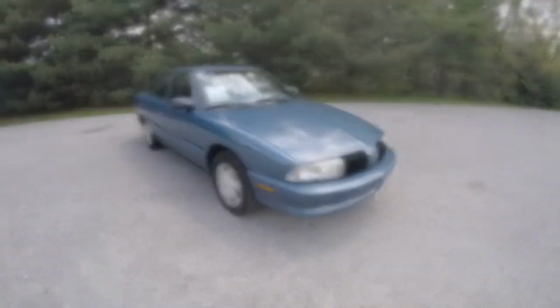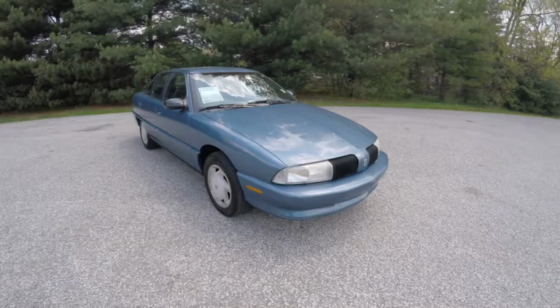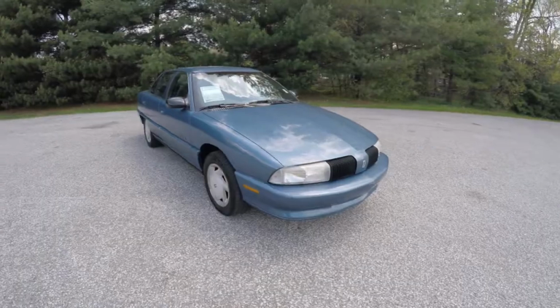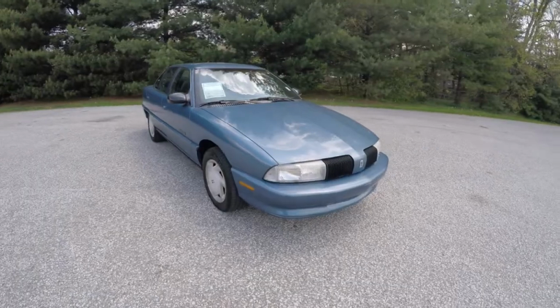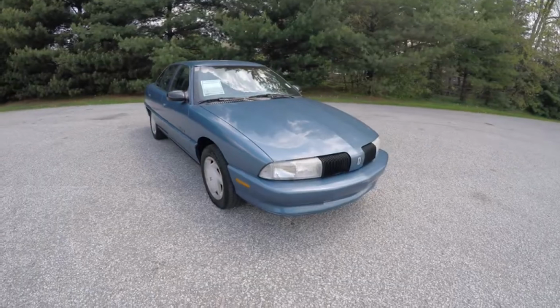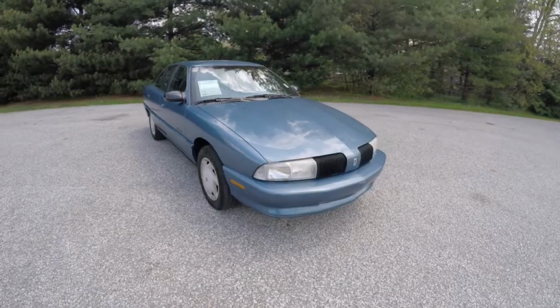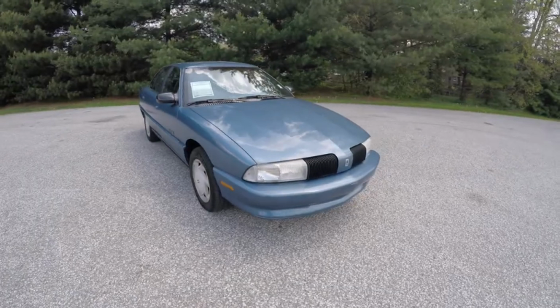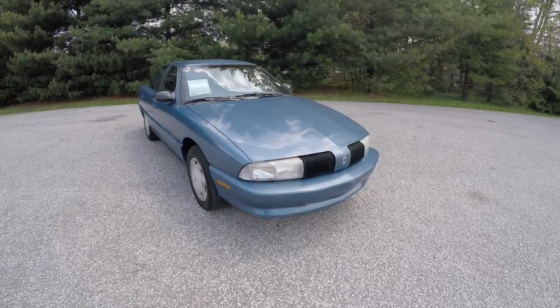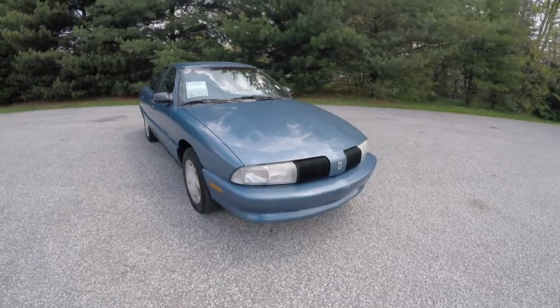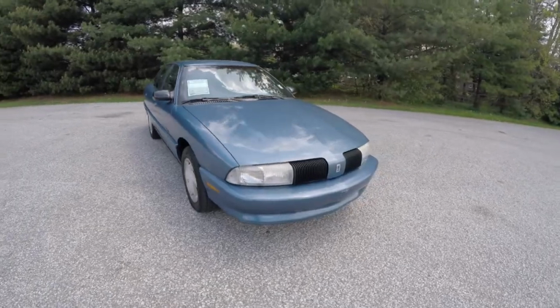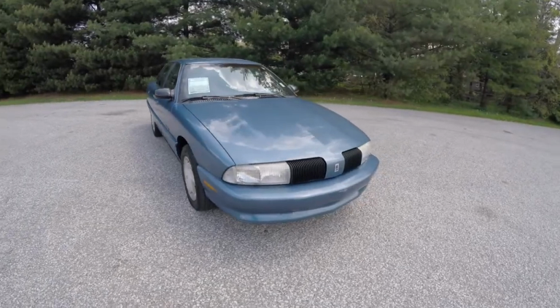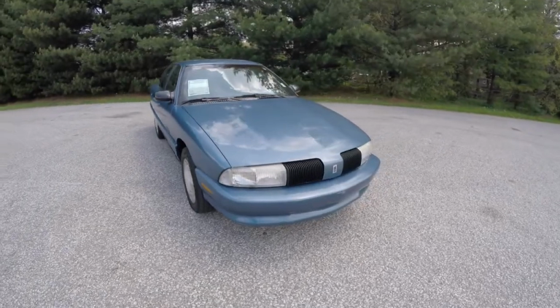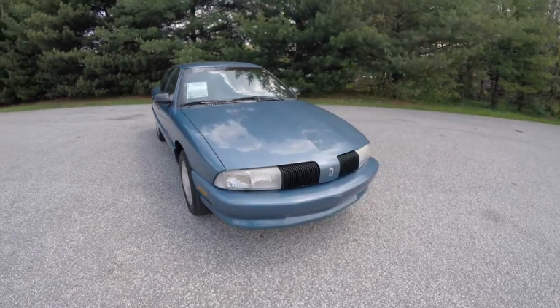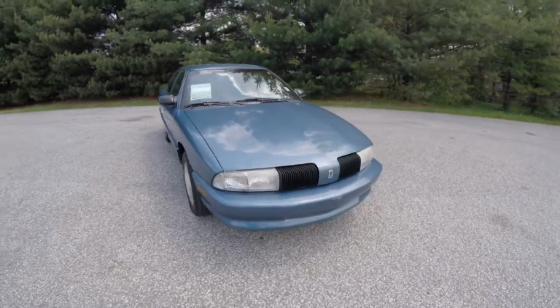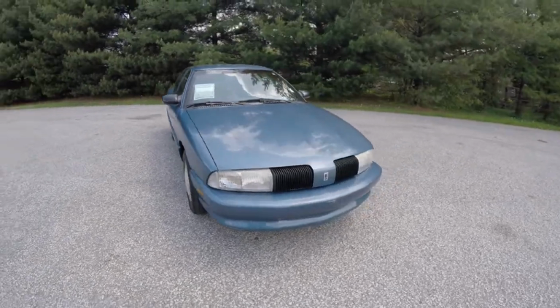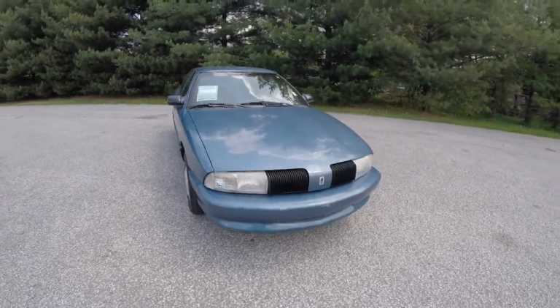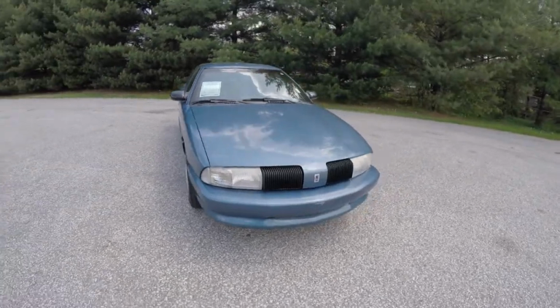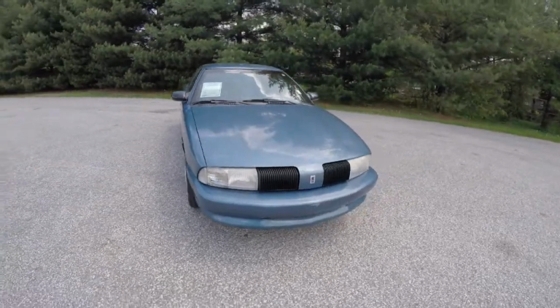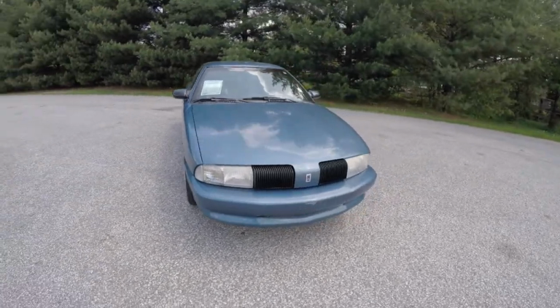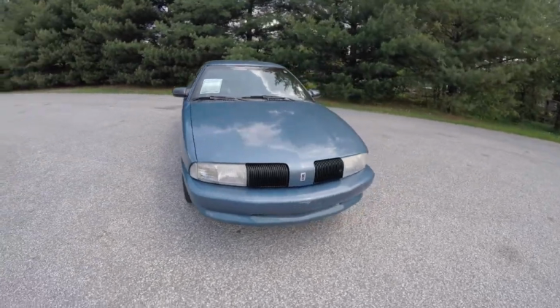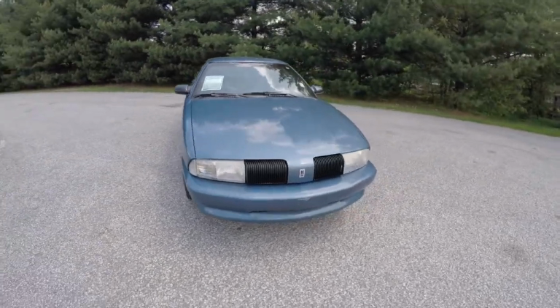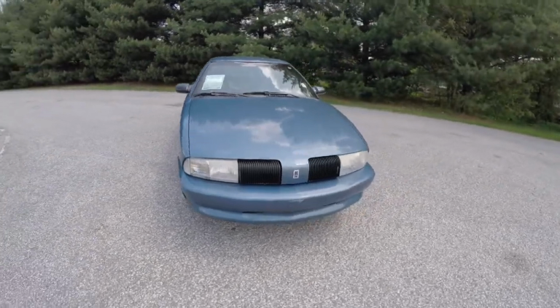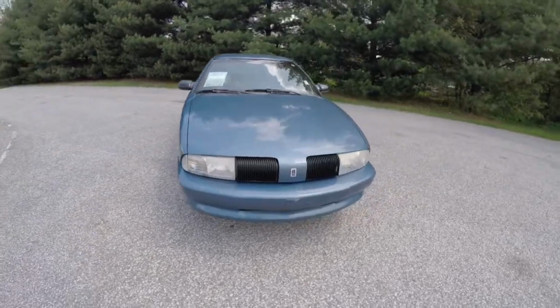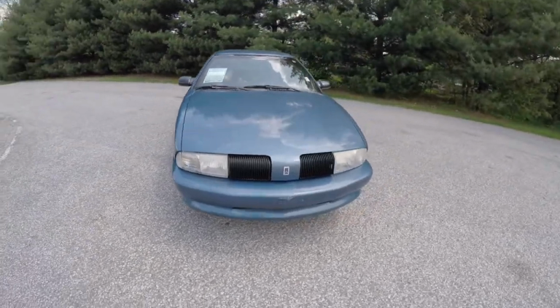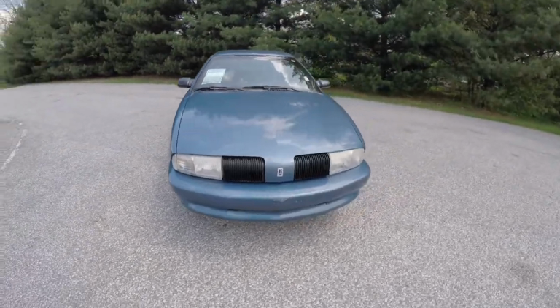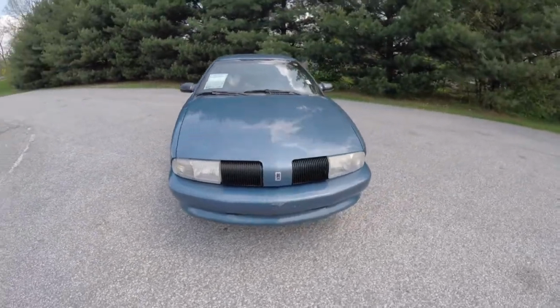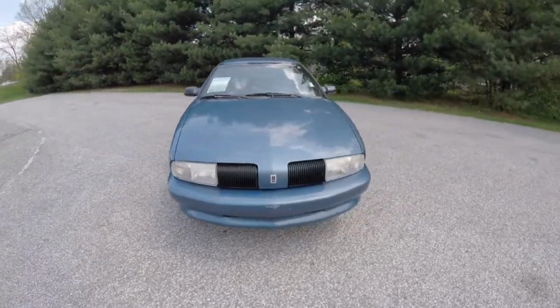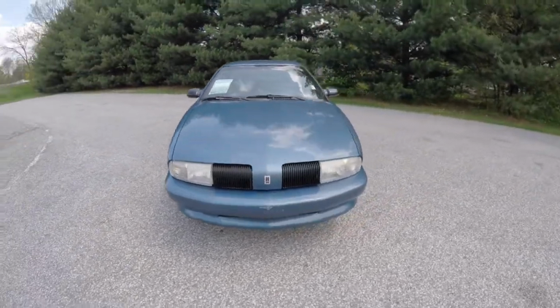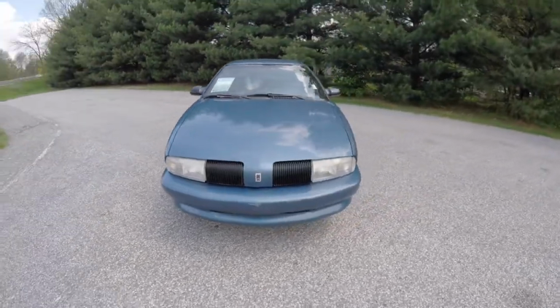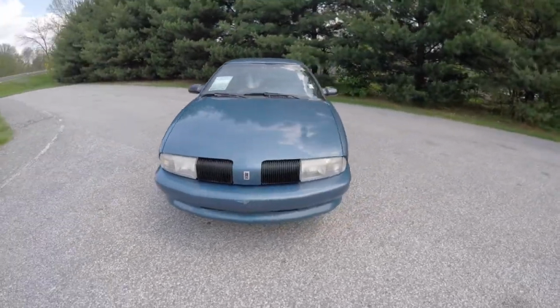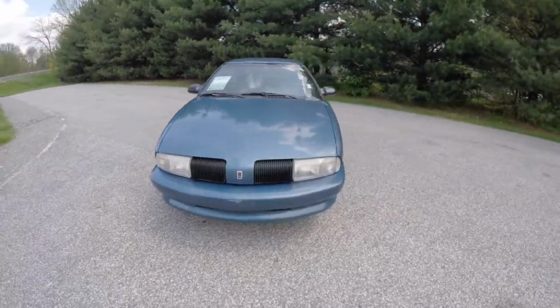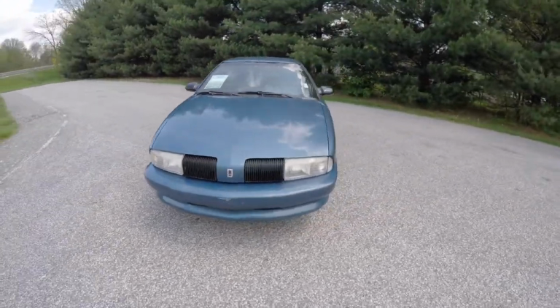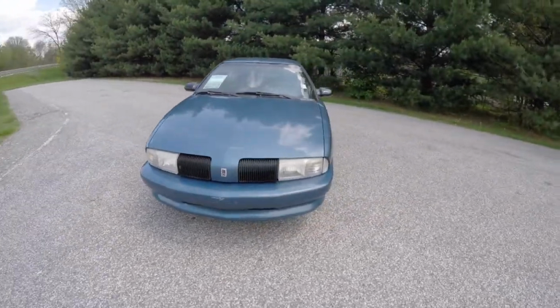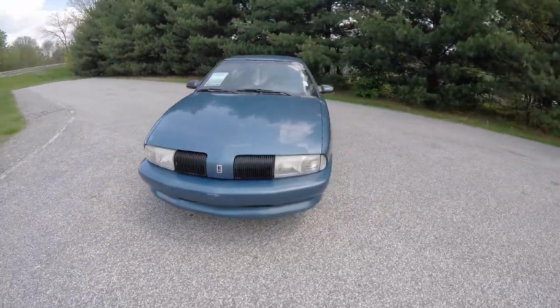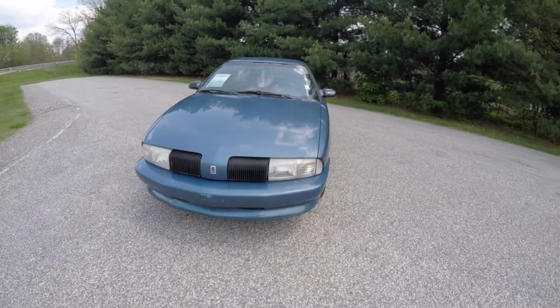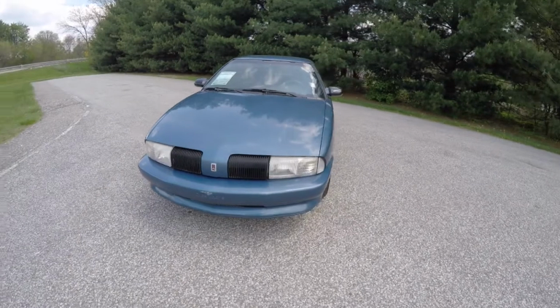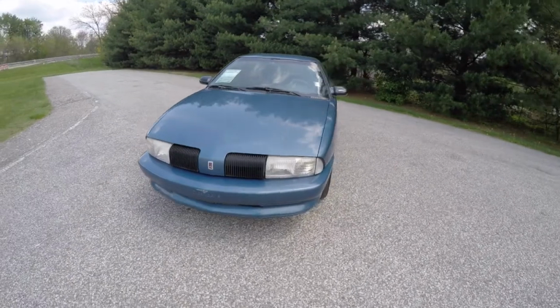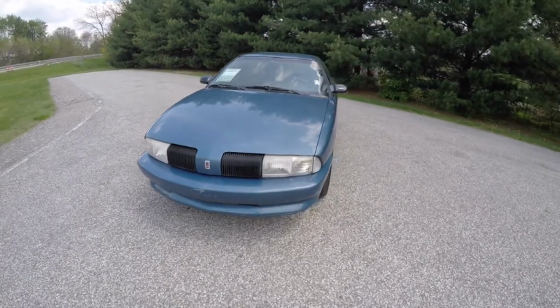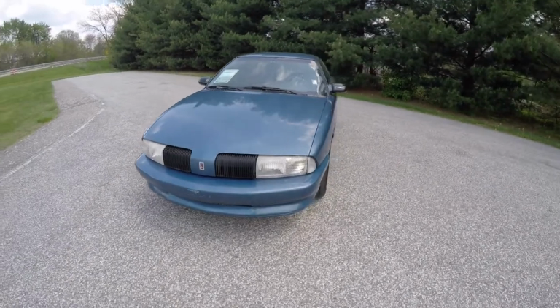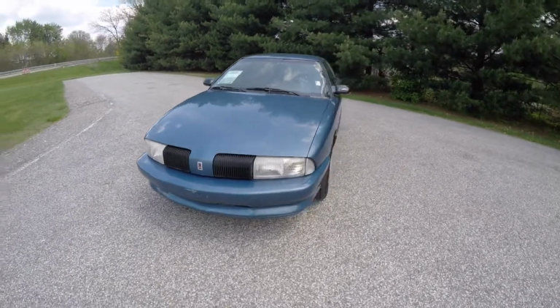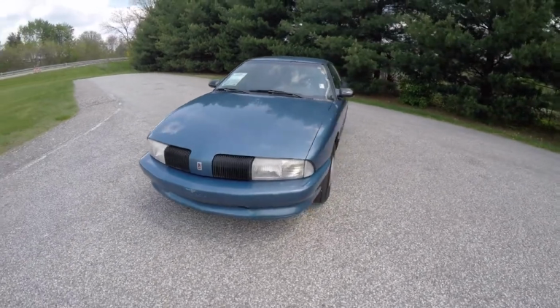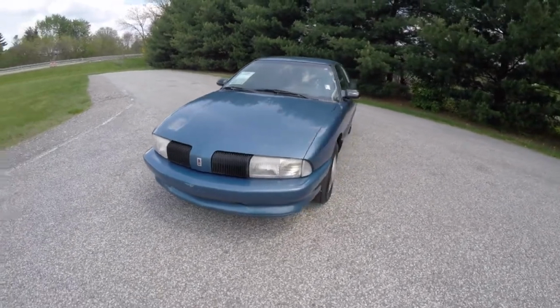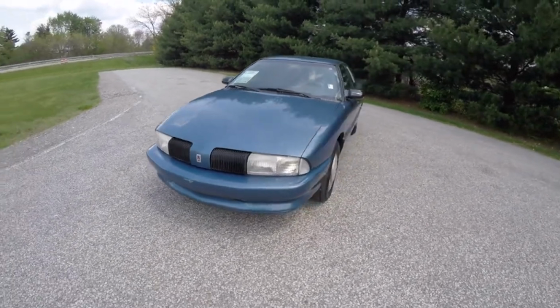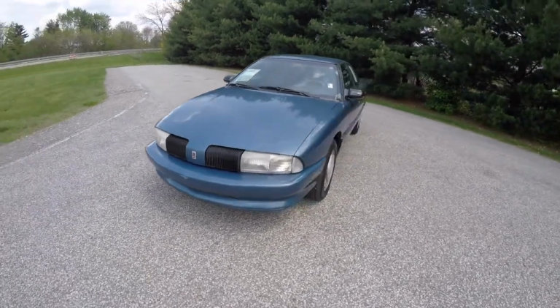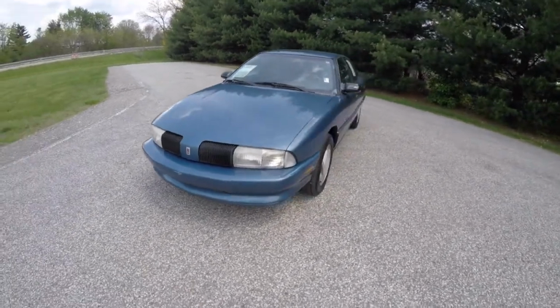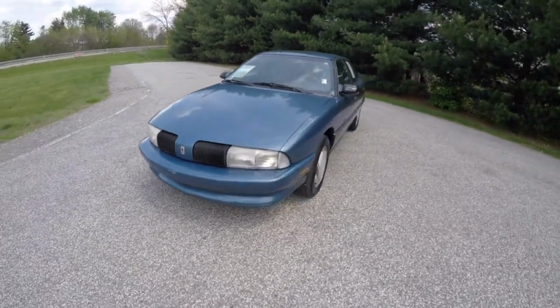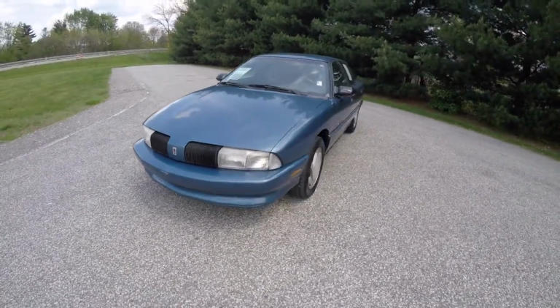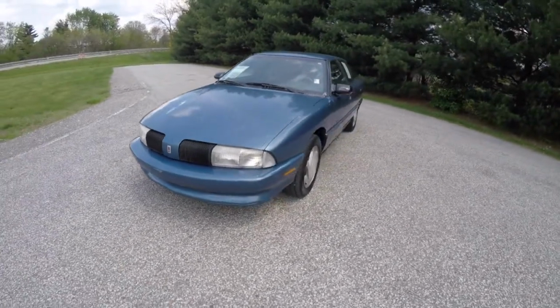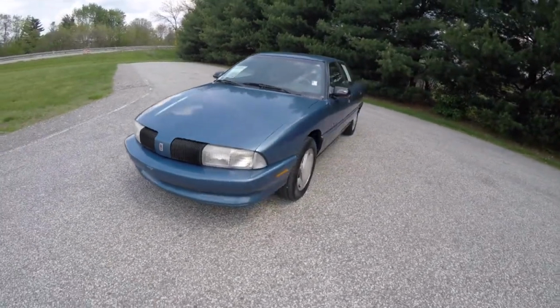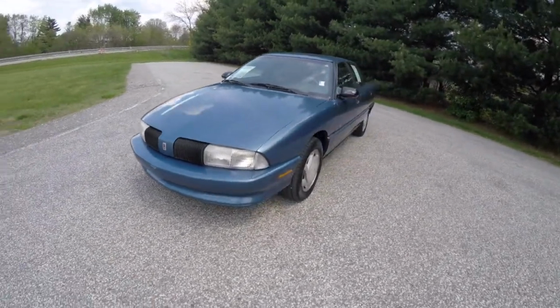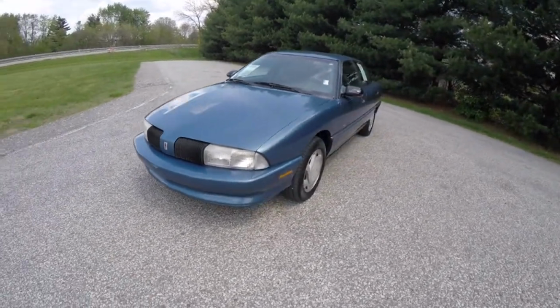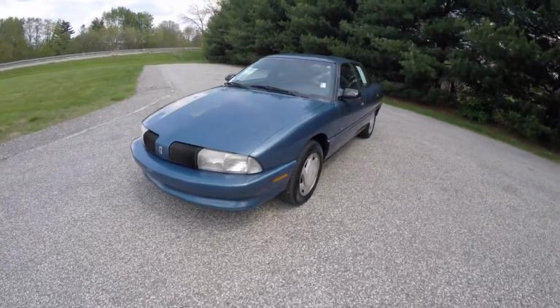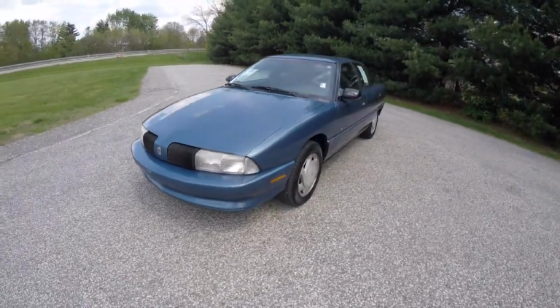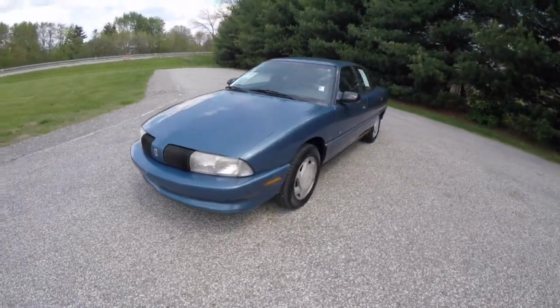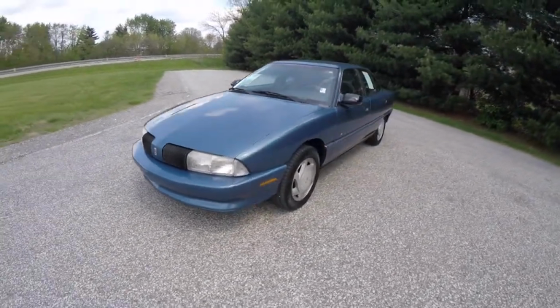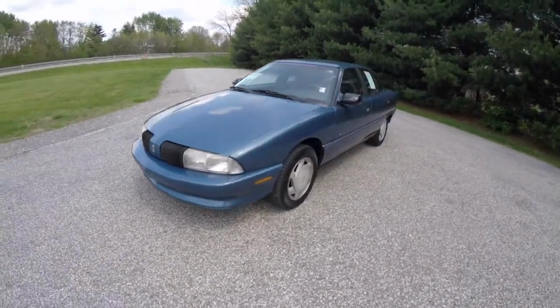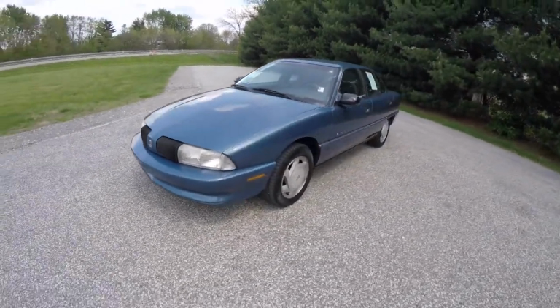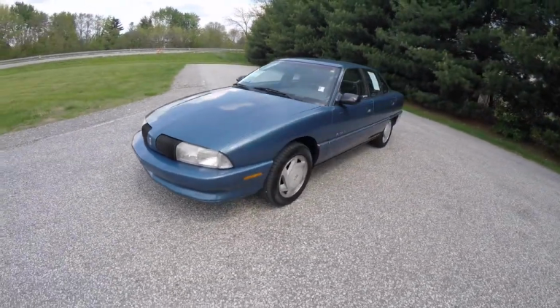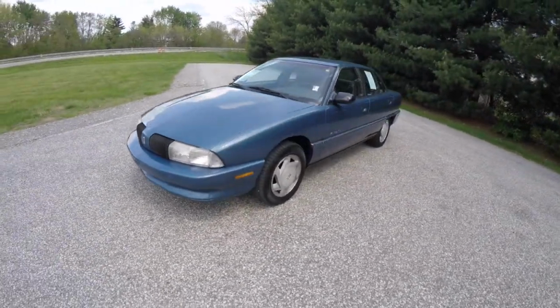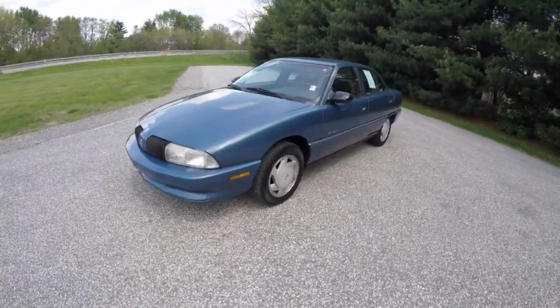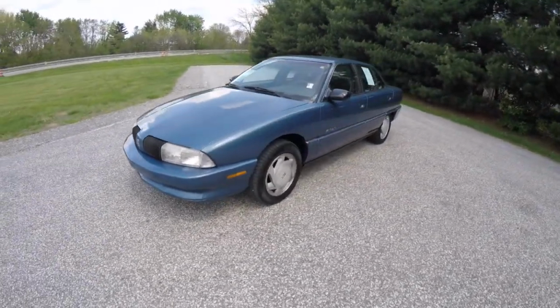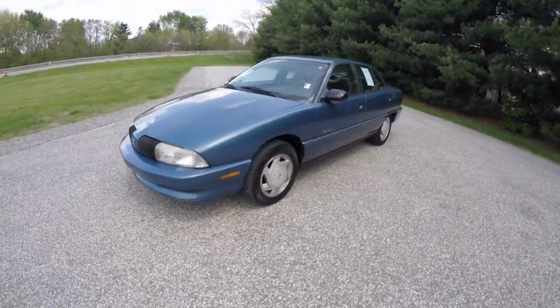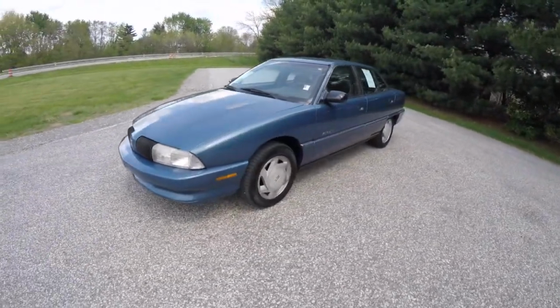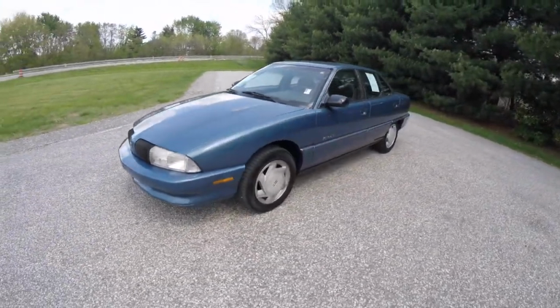Hello everyone, today we're going to take a quick walk around look at this 1997 Oldsmobile Achieva SL.